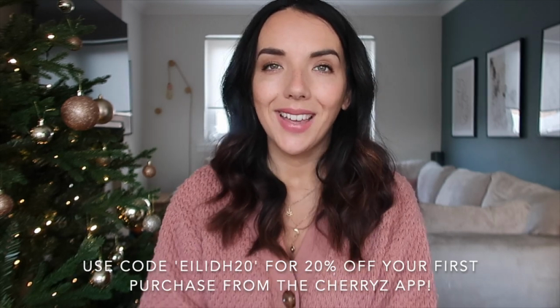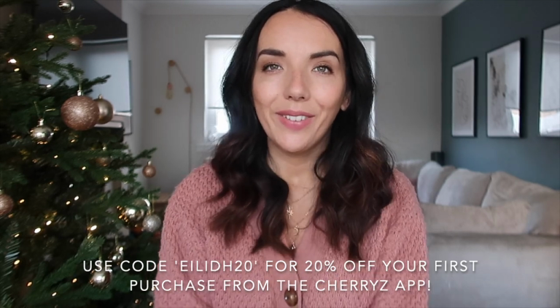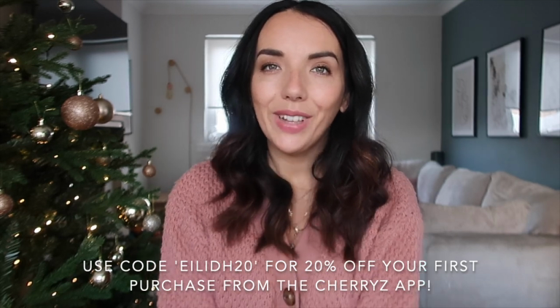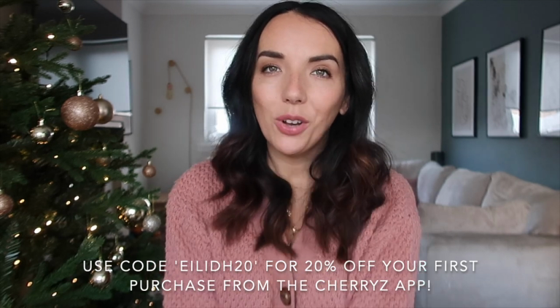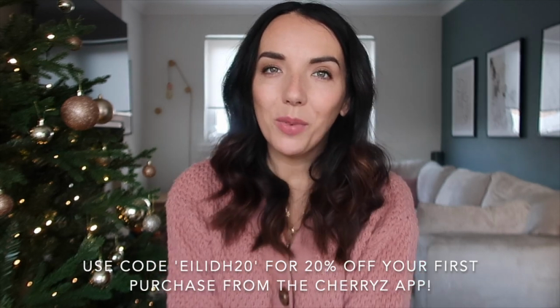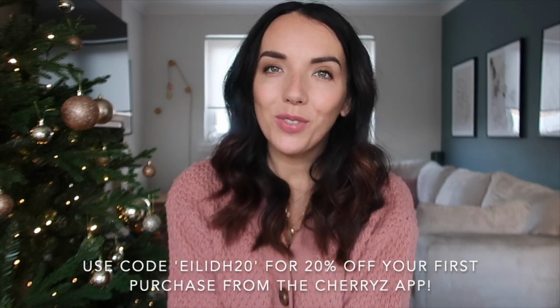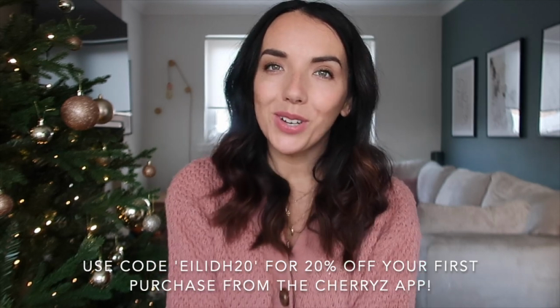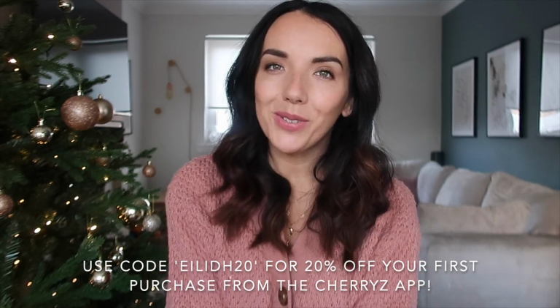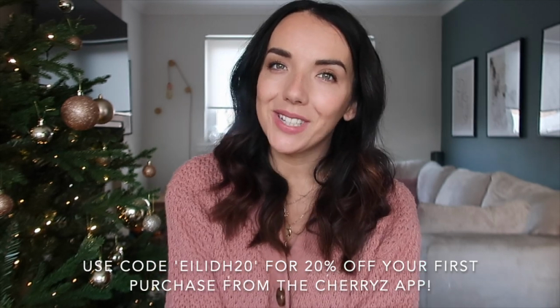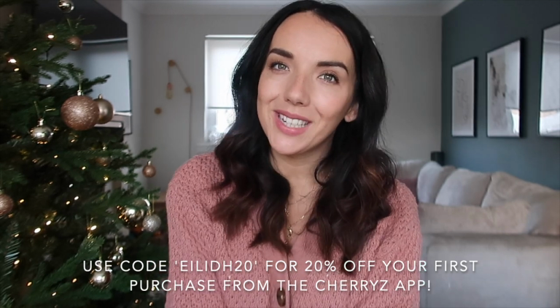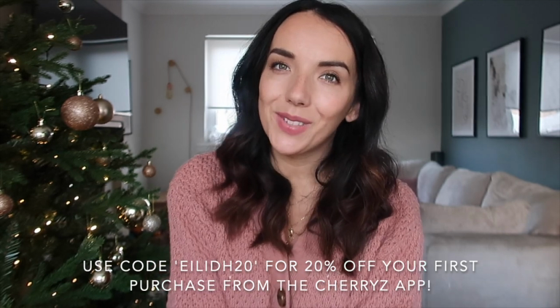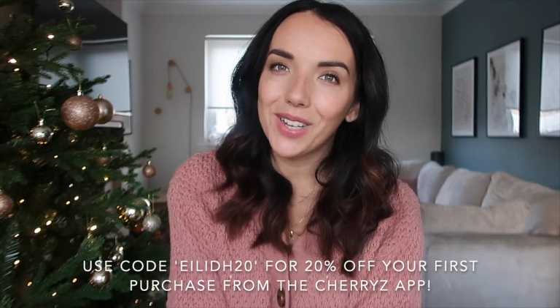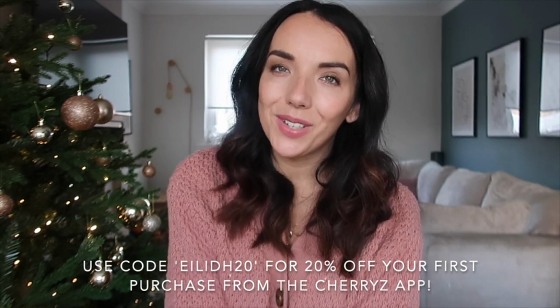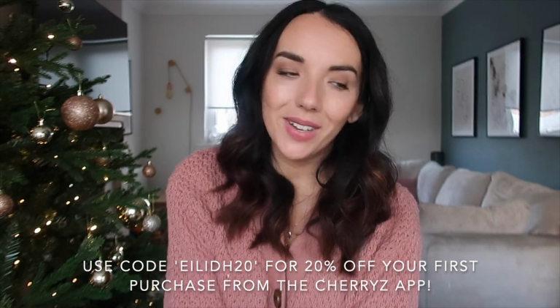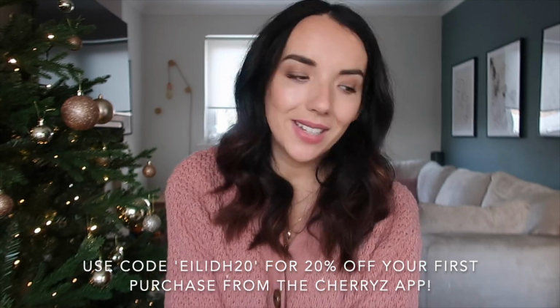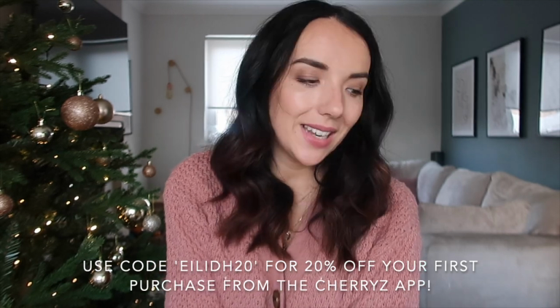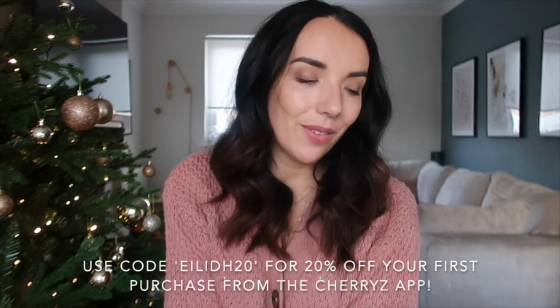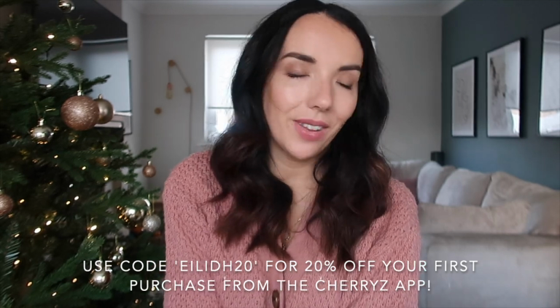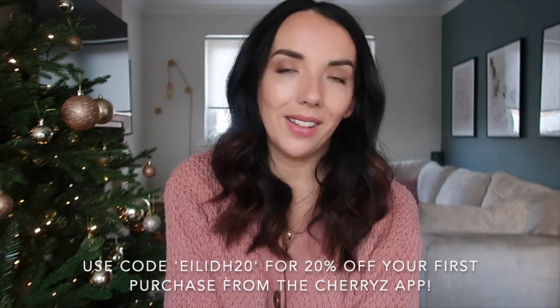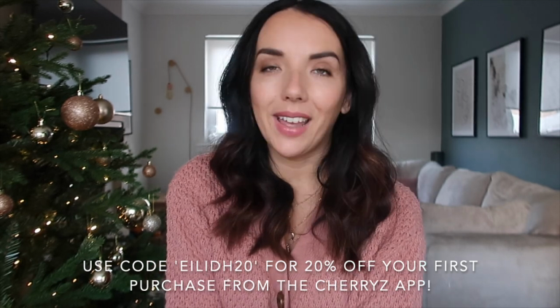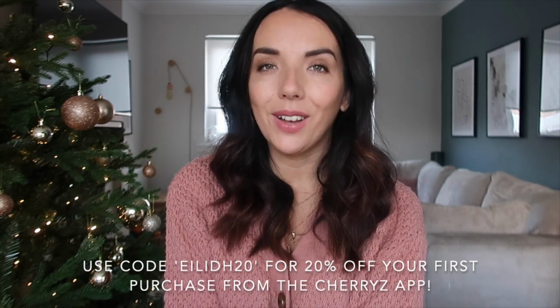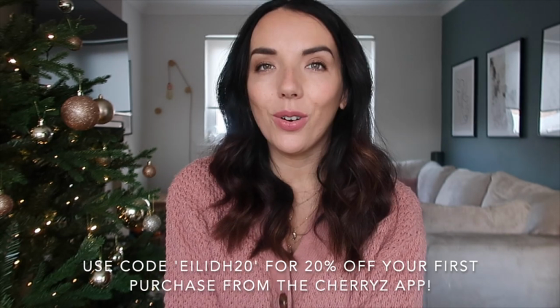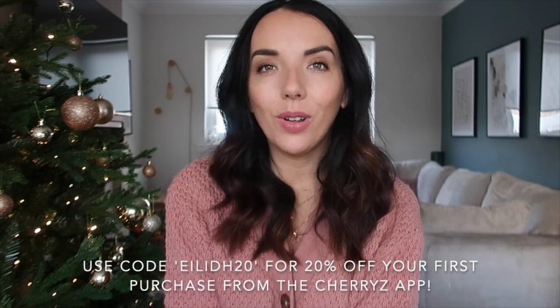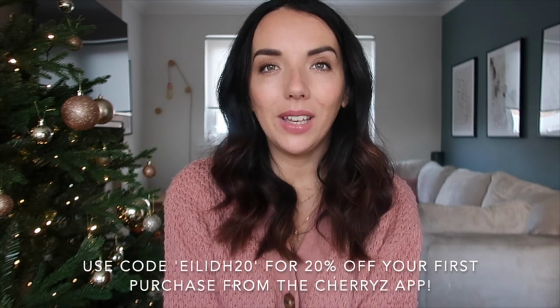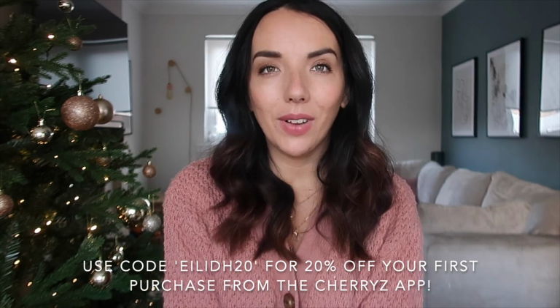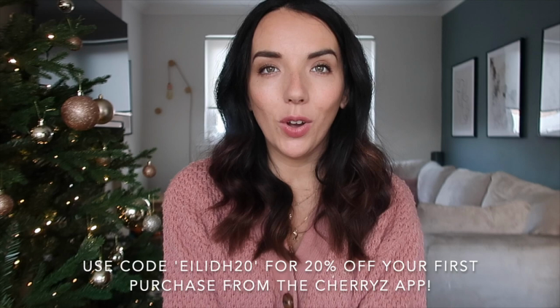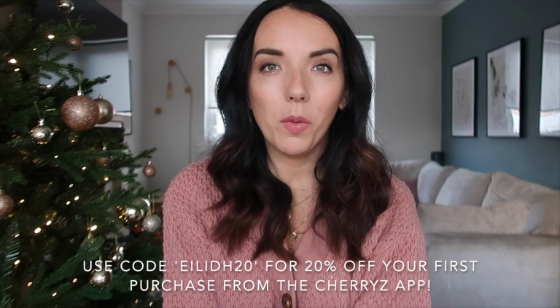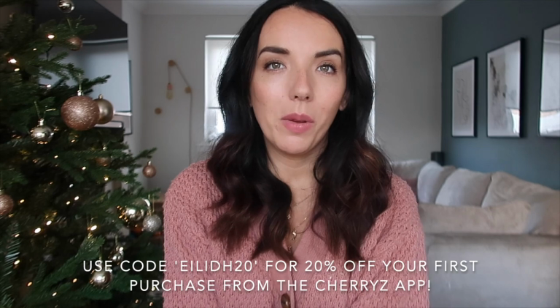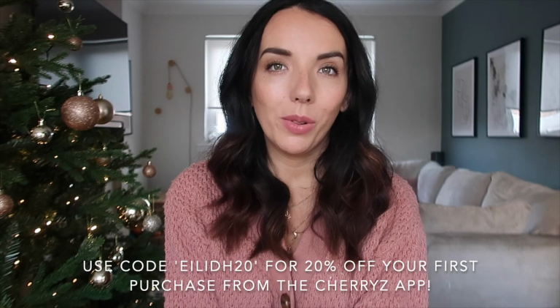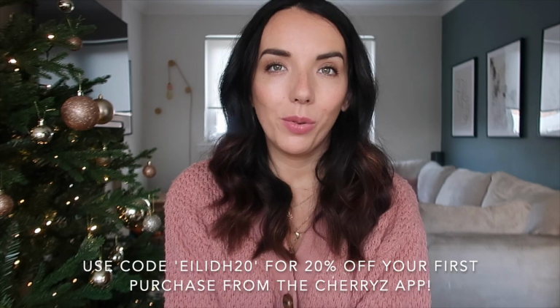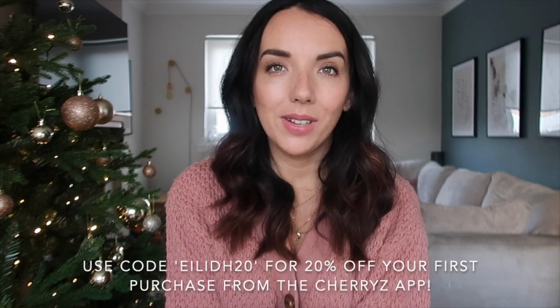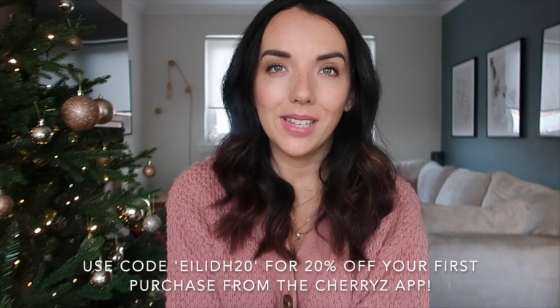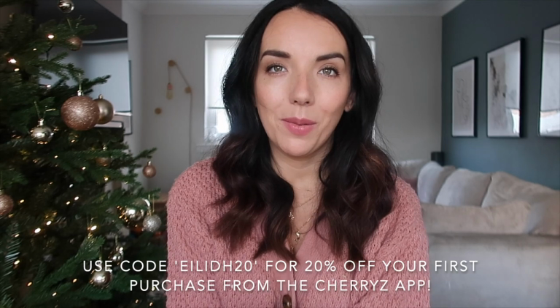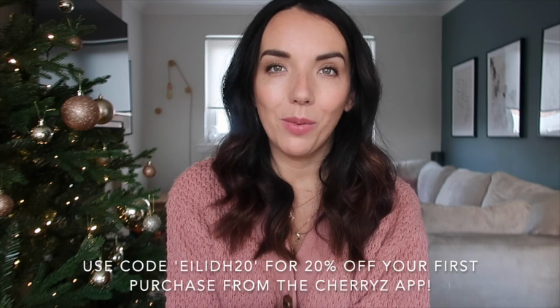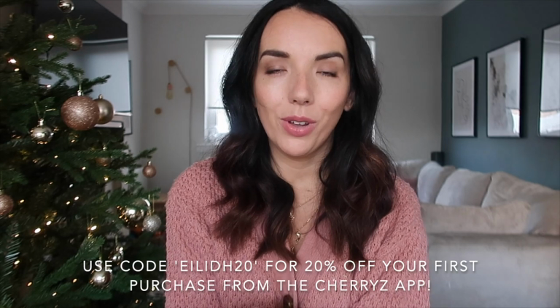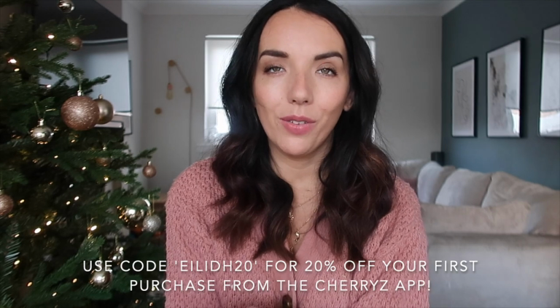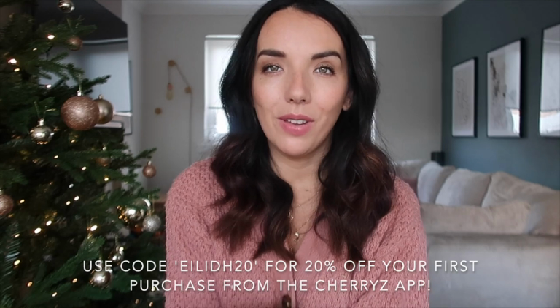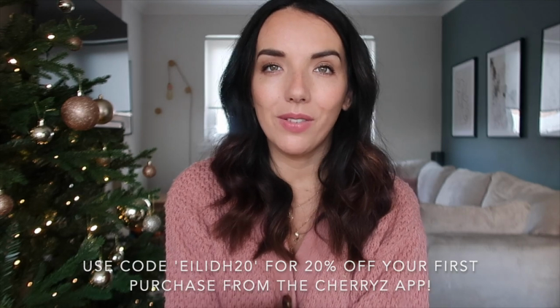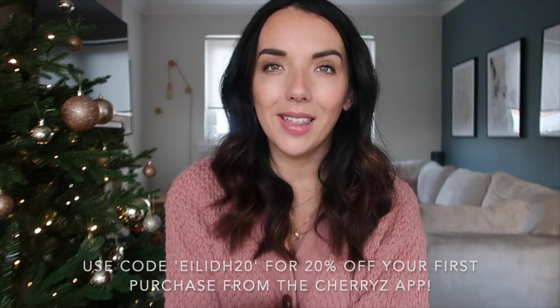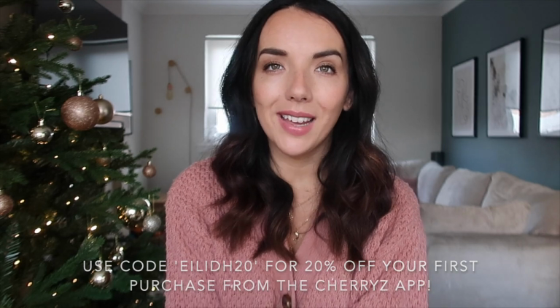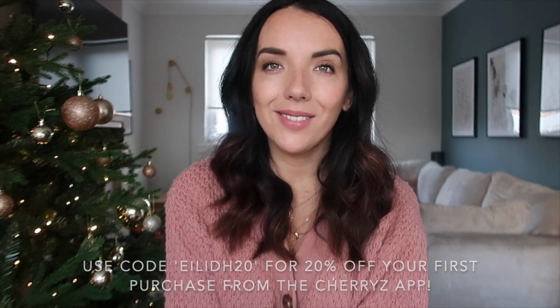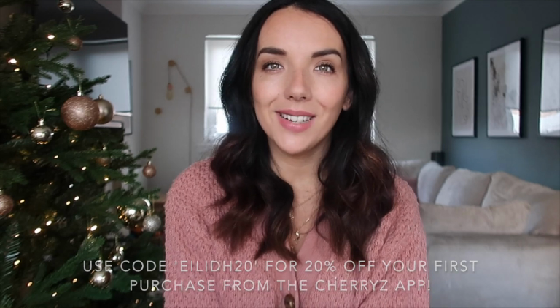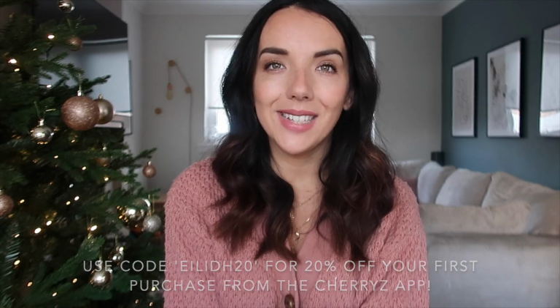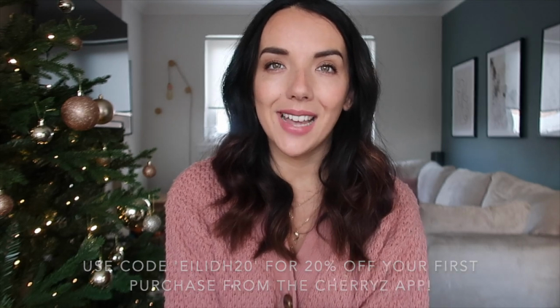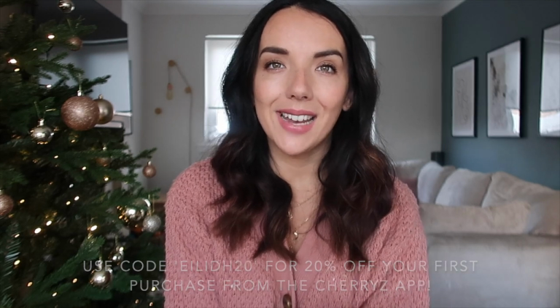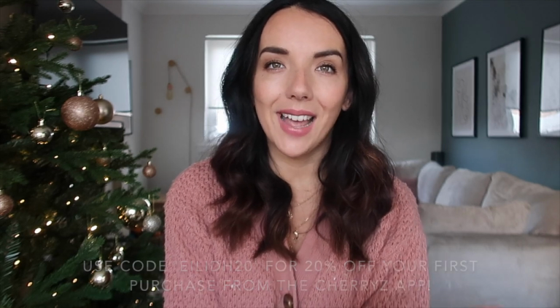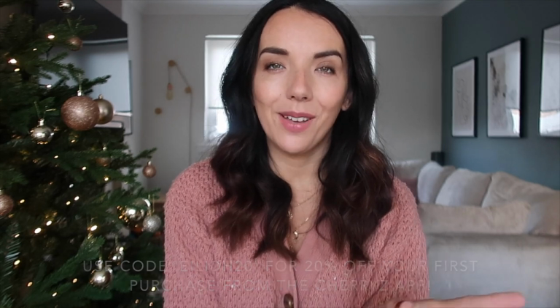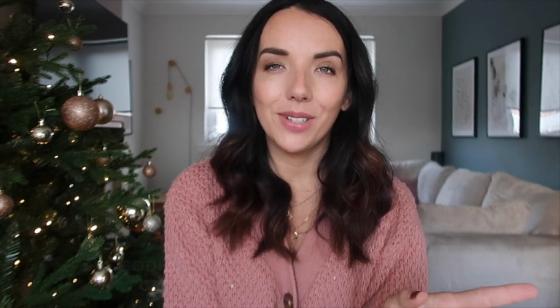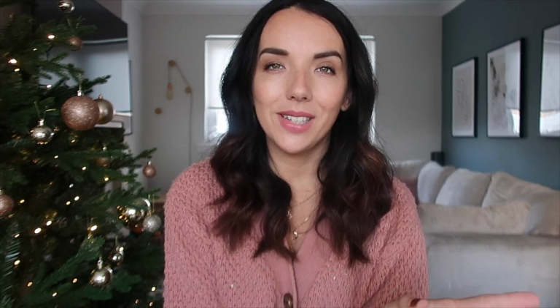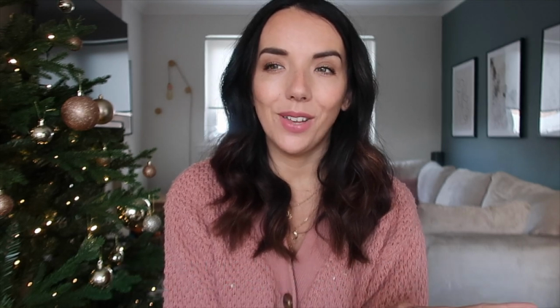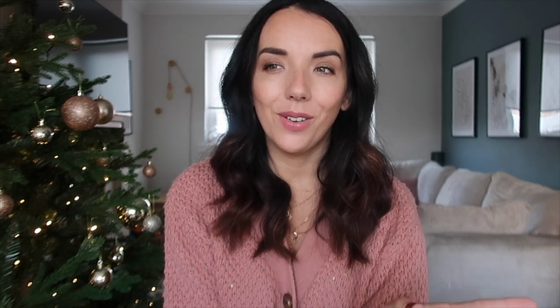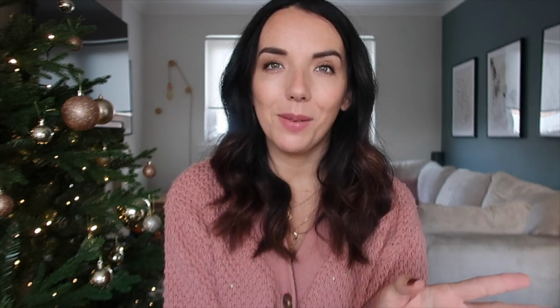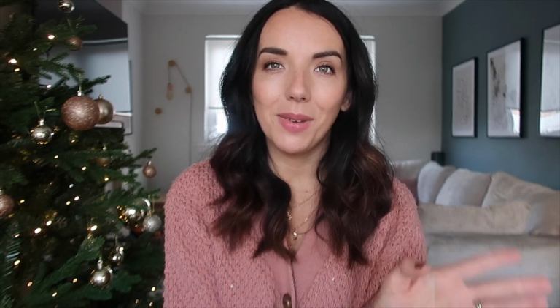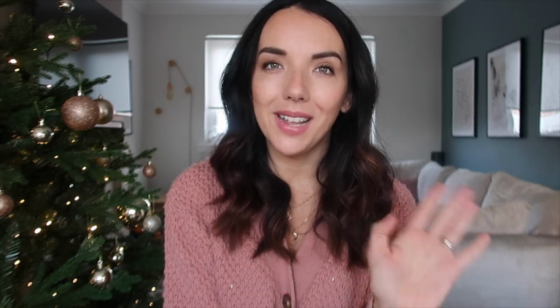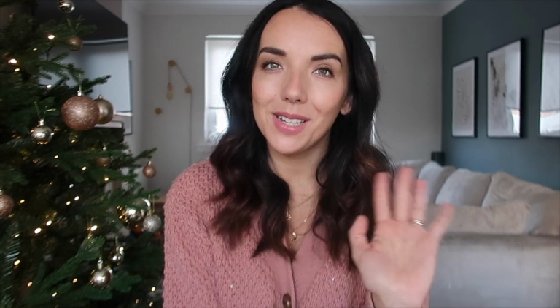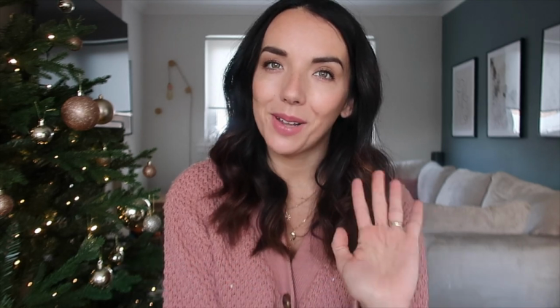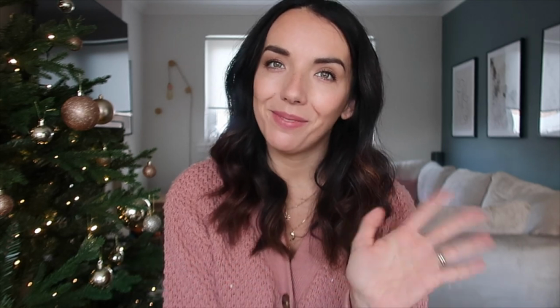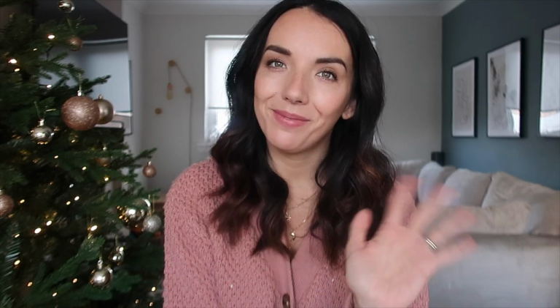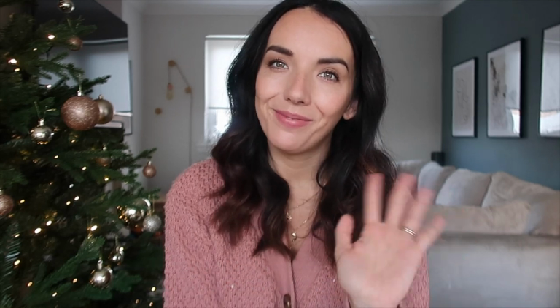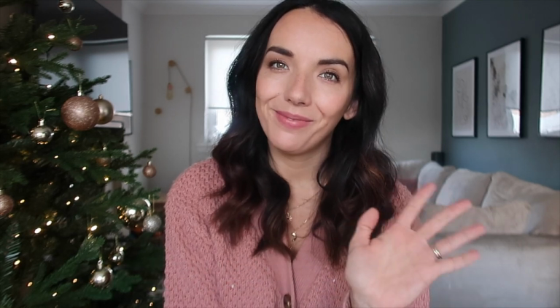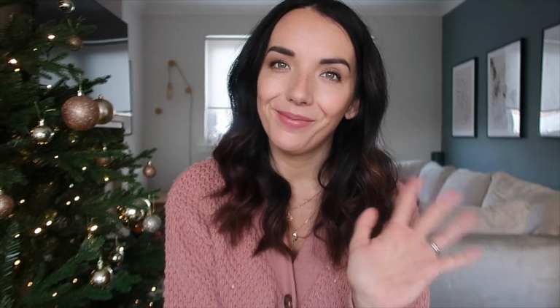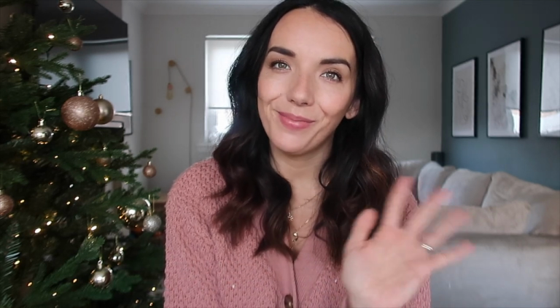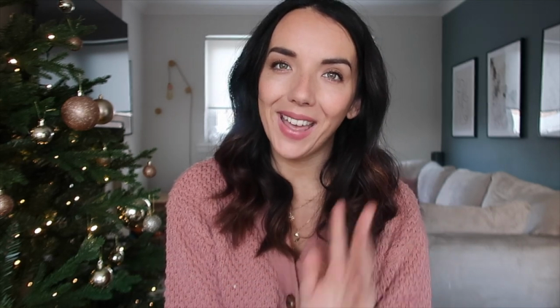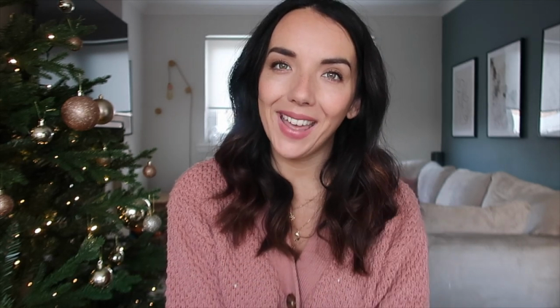I really hope you've enjoyed watching this video and seeing everything that I got. Leave a comment below and tell me what your favourite thing was and I will see you in my next one. Bye!